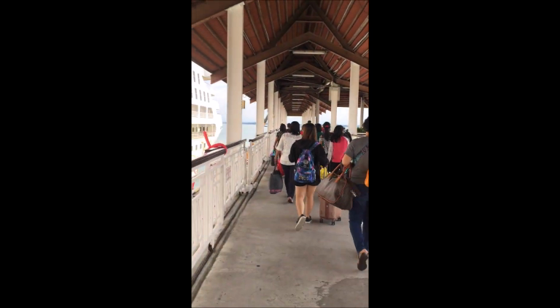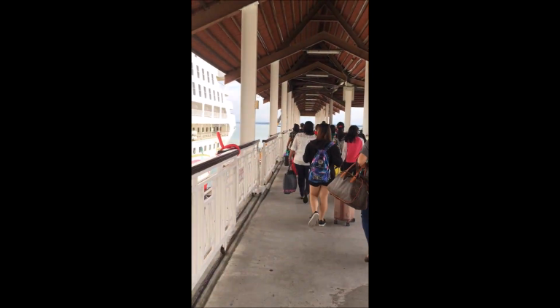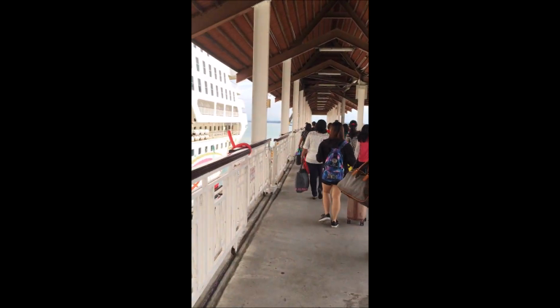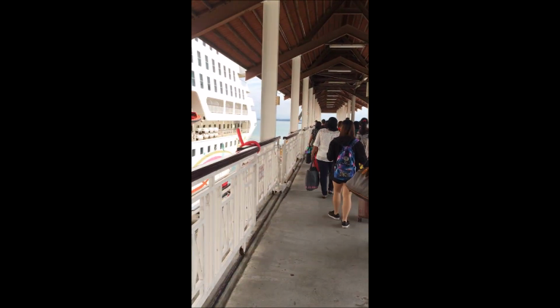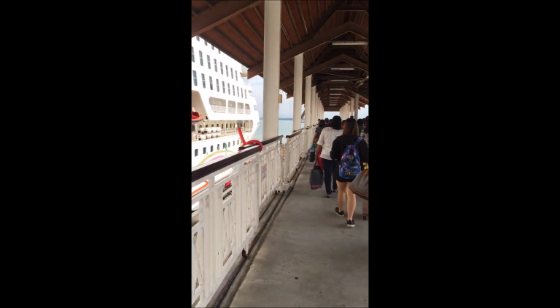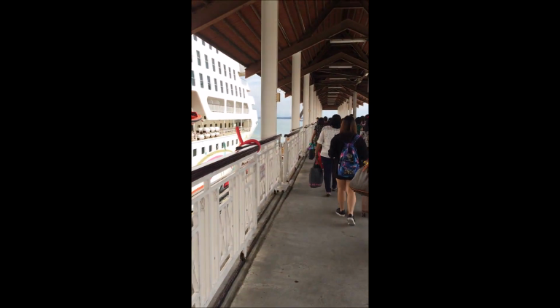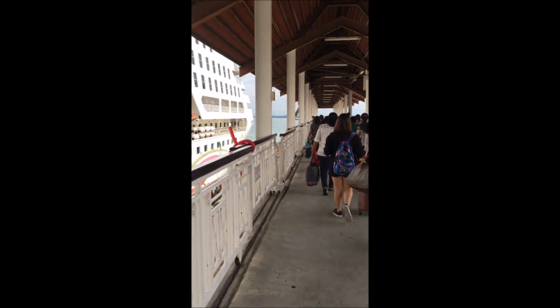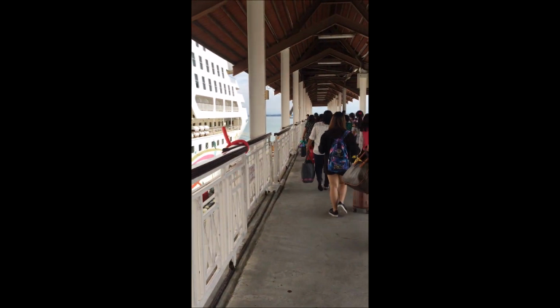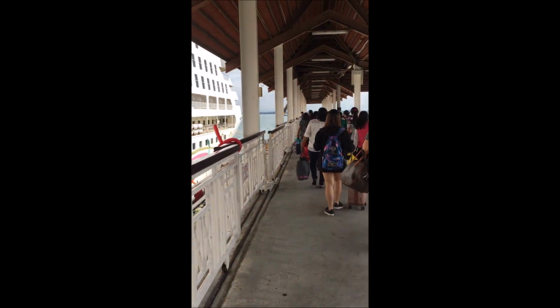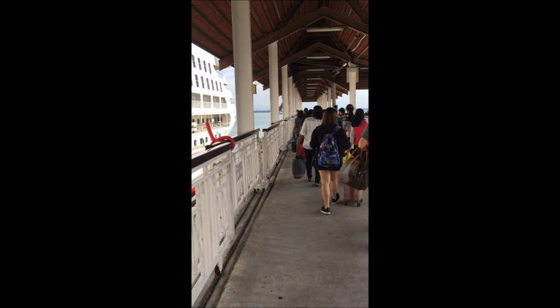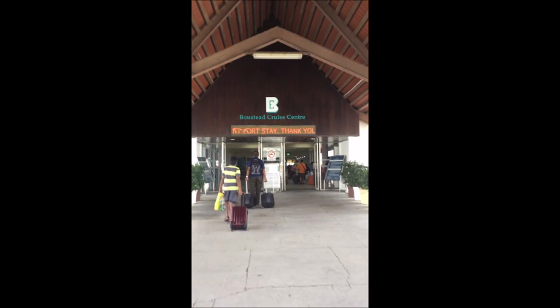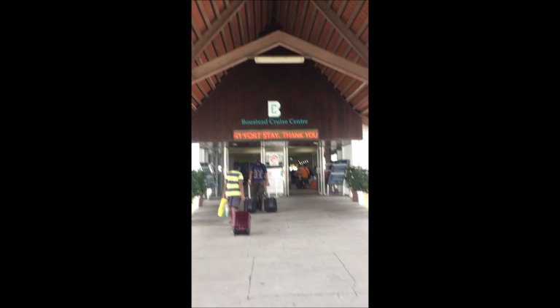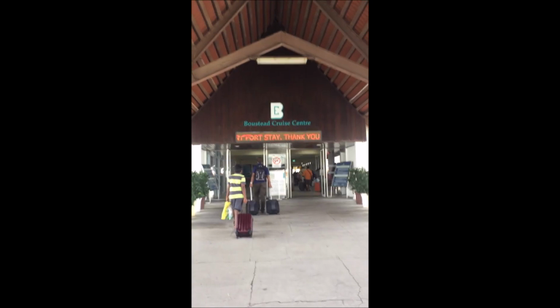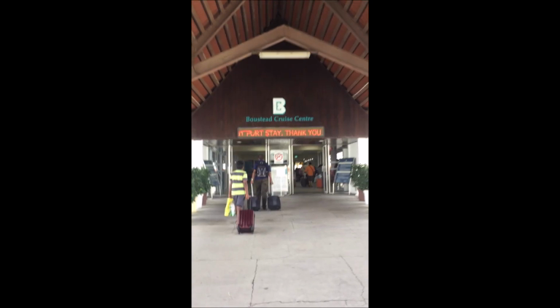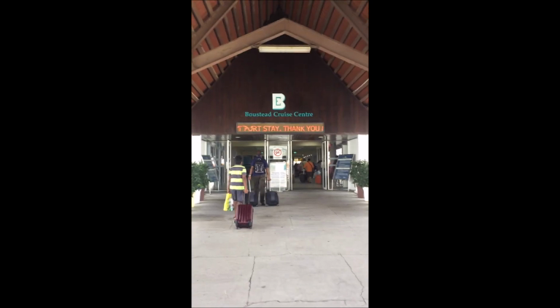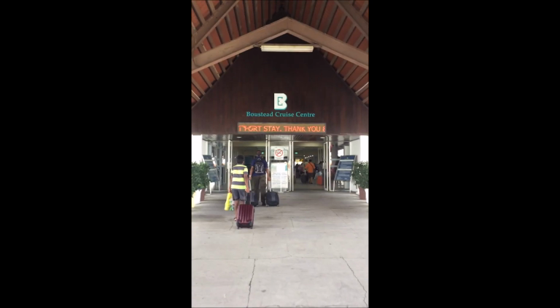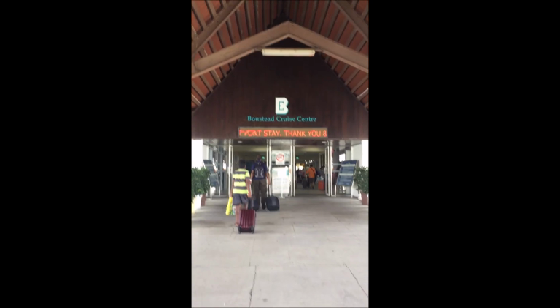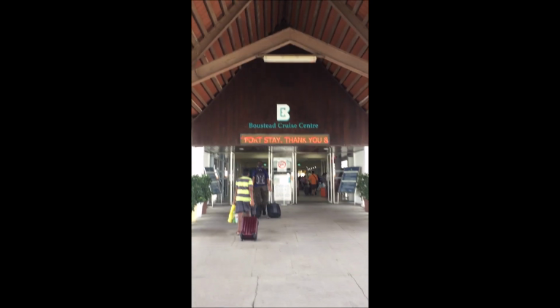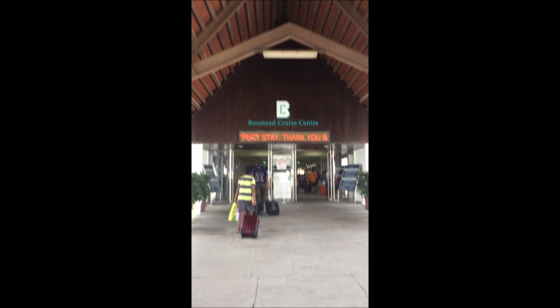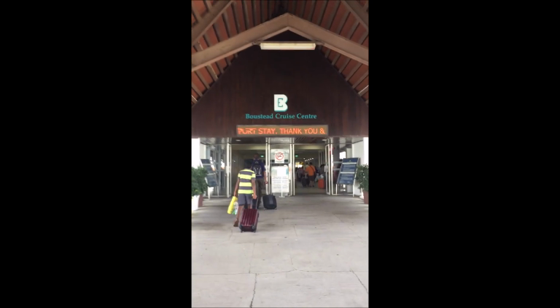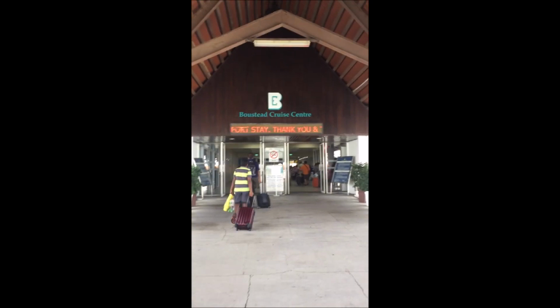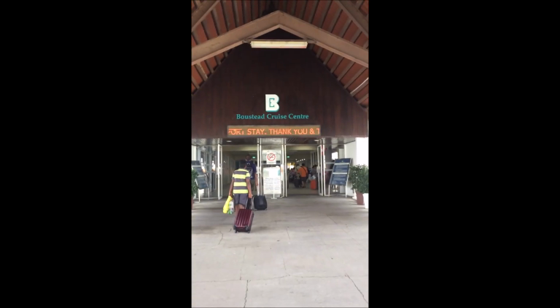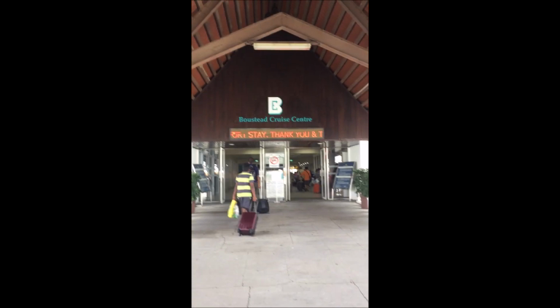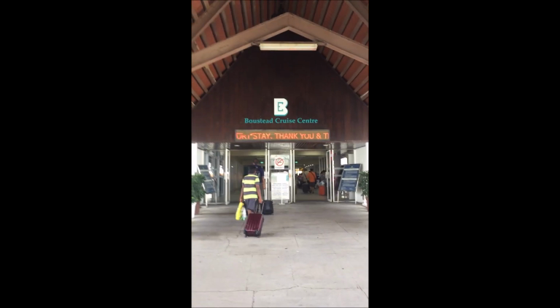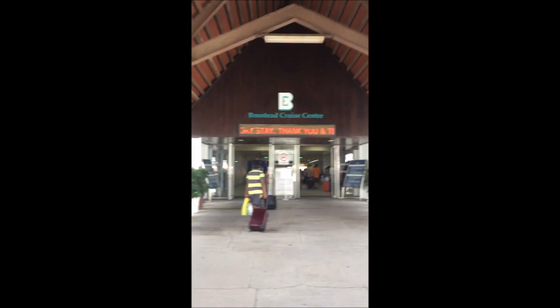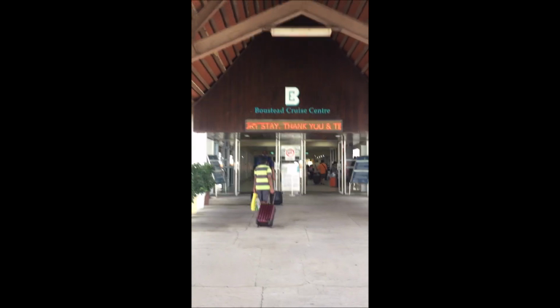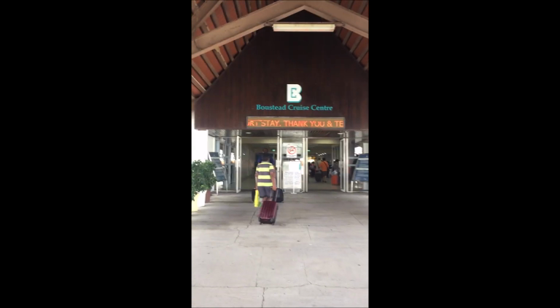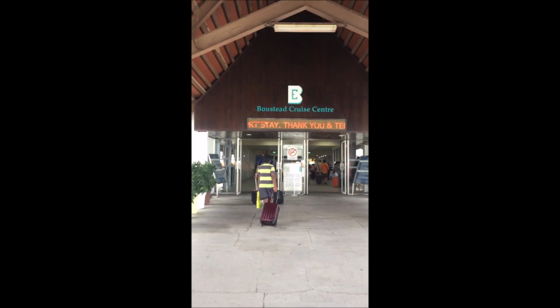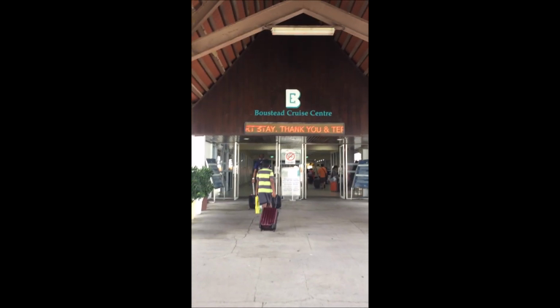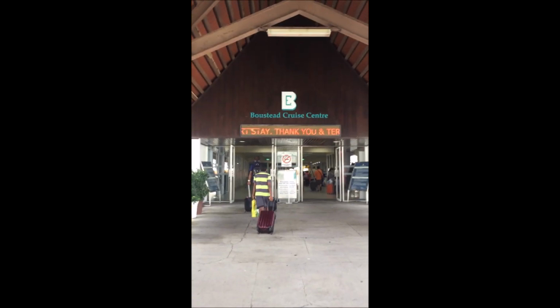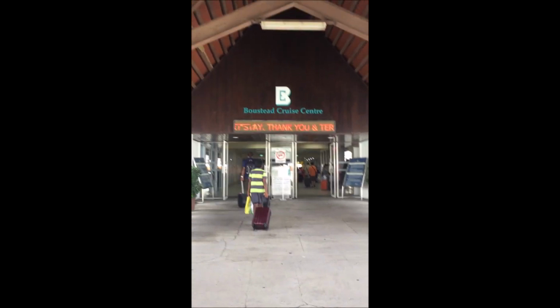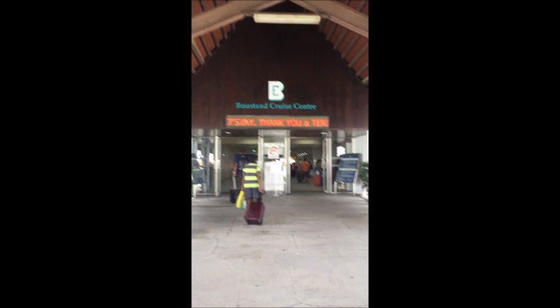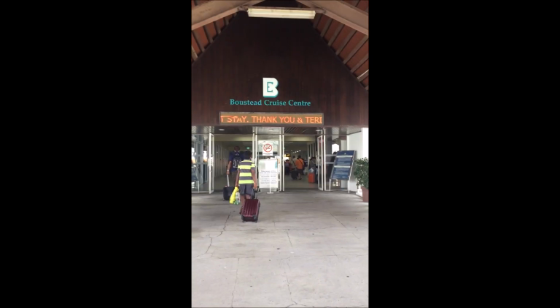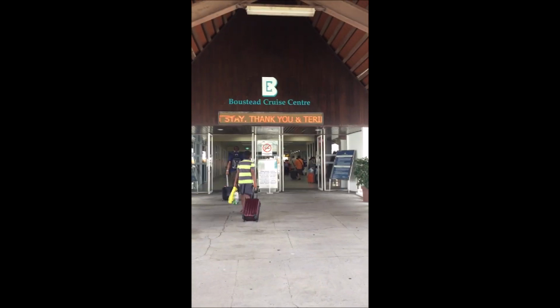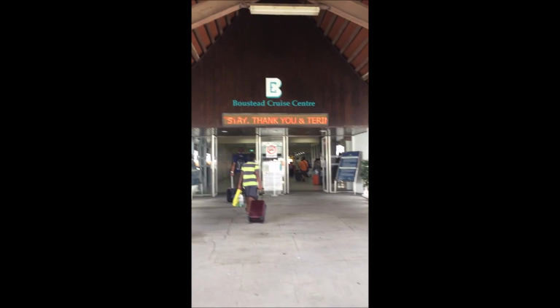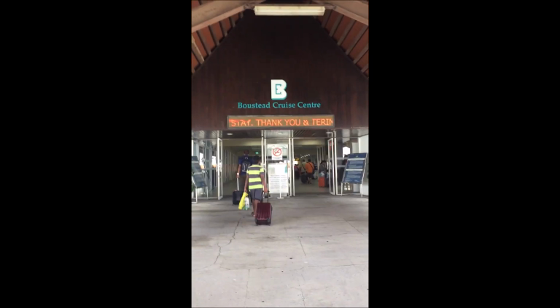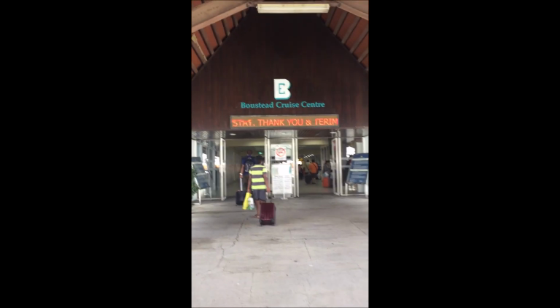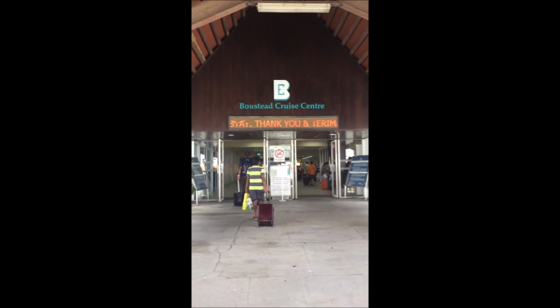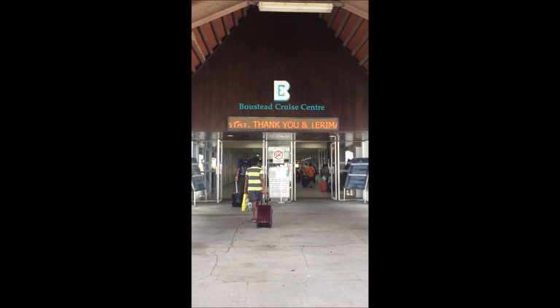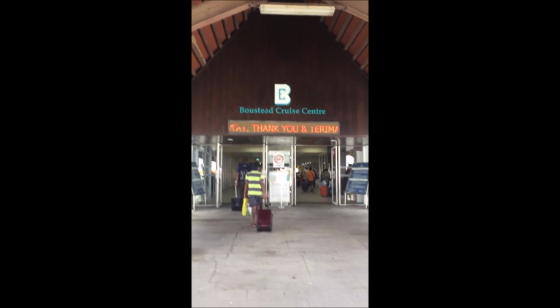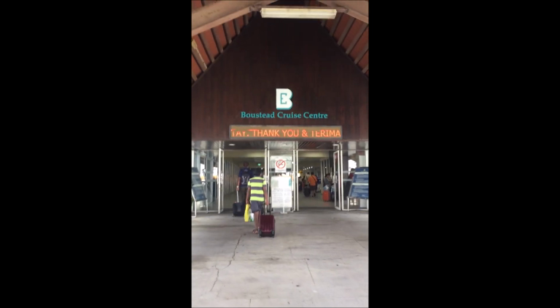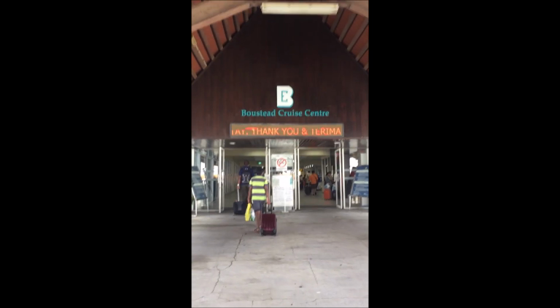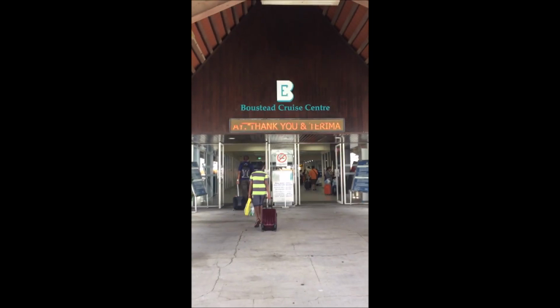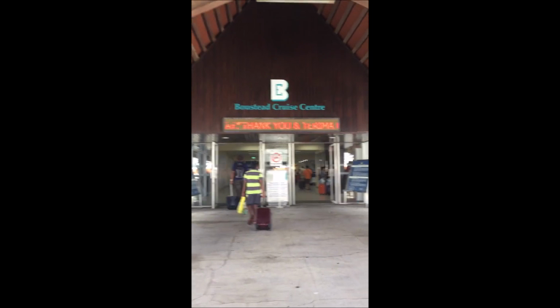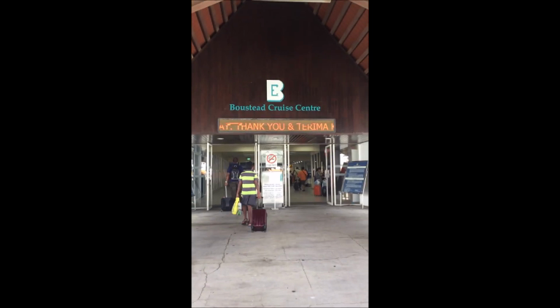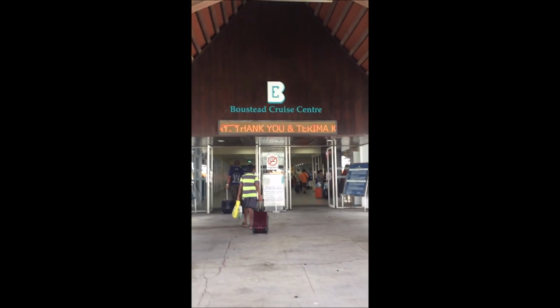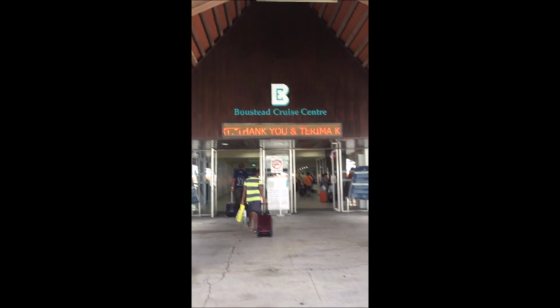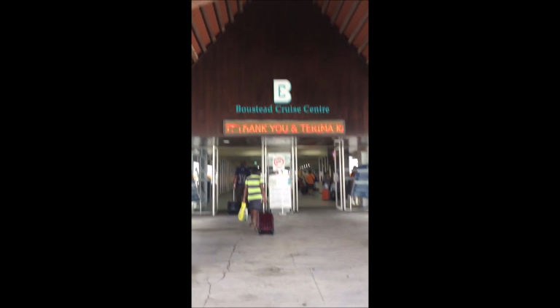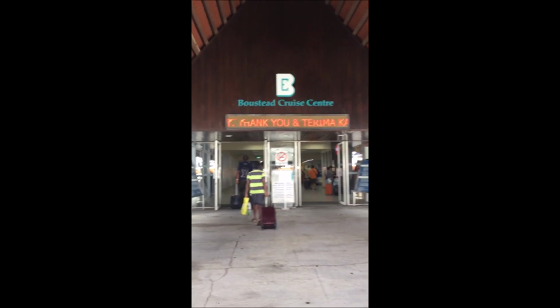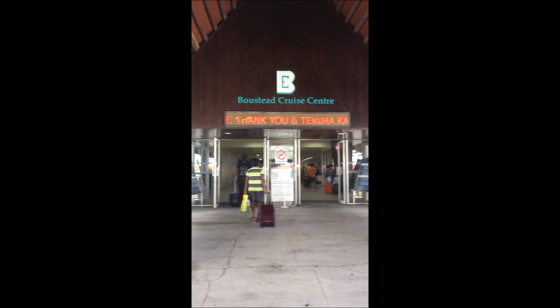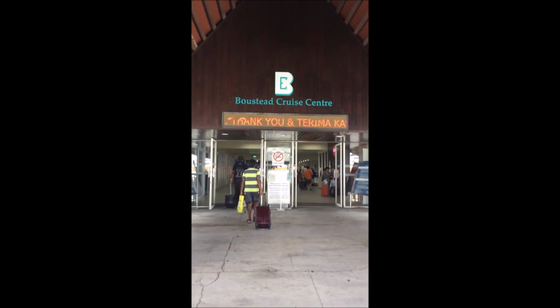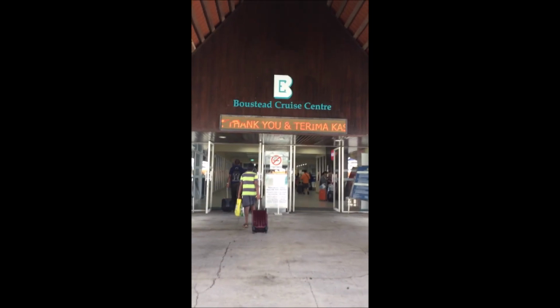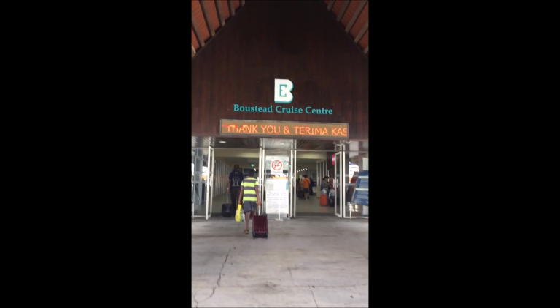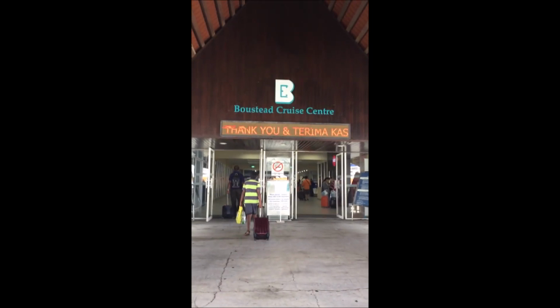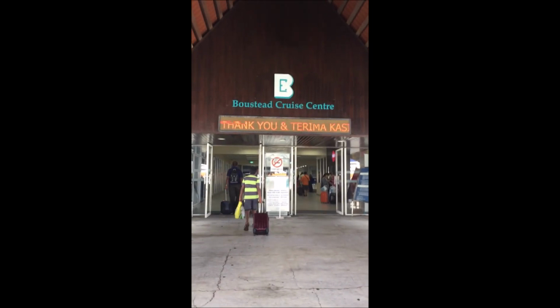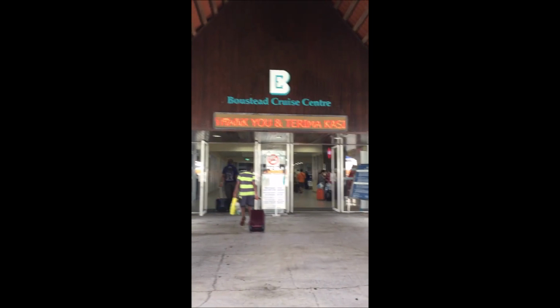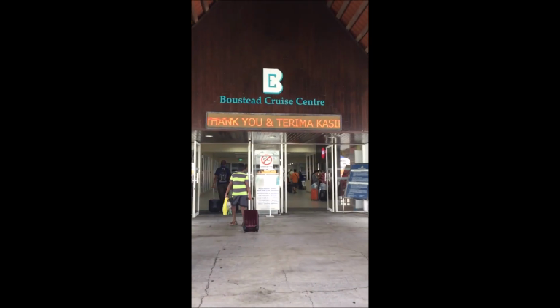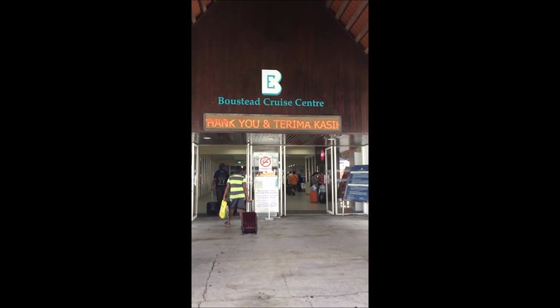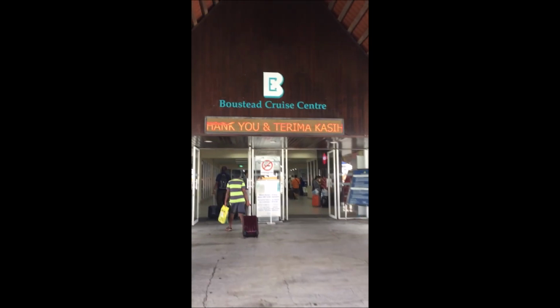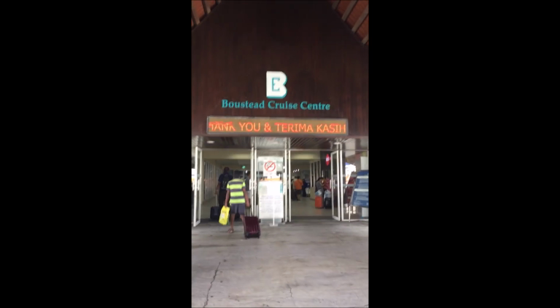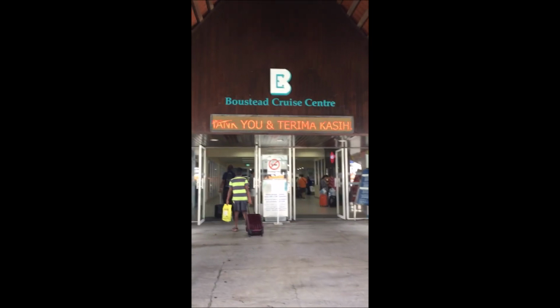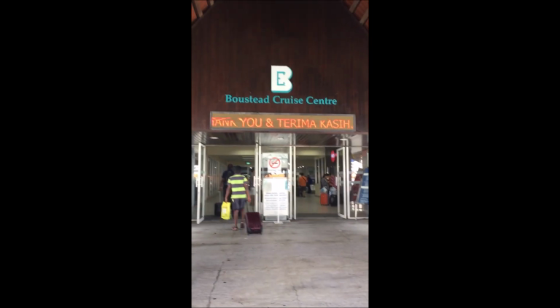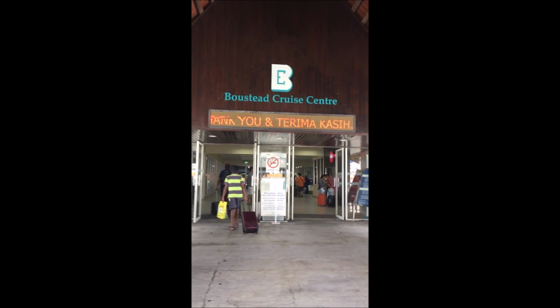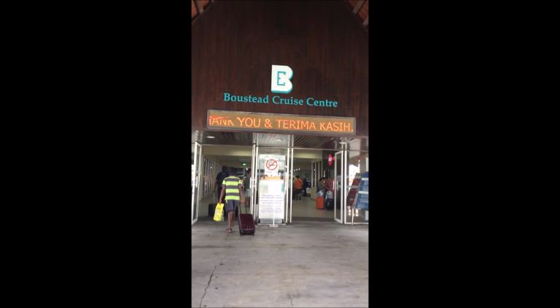I hope you had a glimpse of what will happen on a cruise trip. Thanks for watching. Bye!